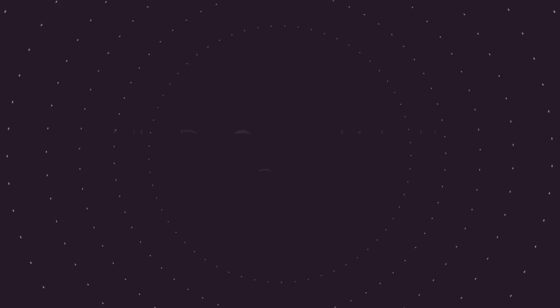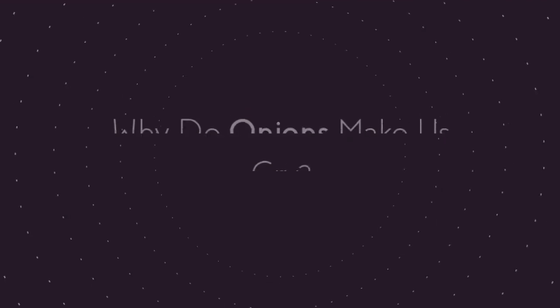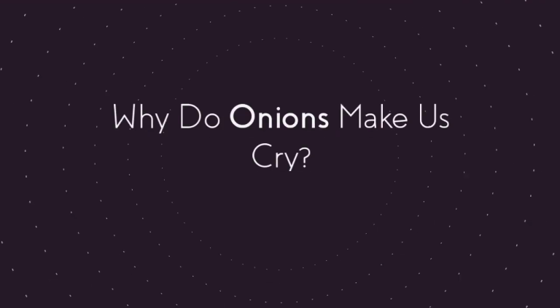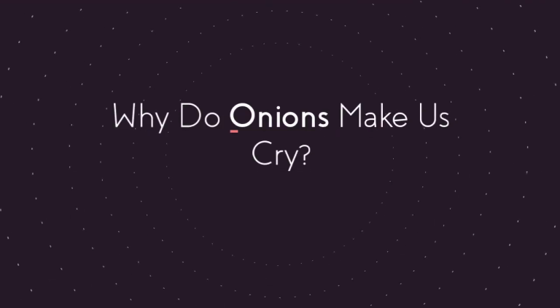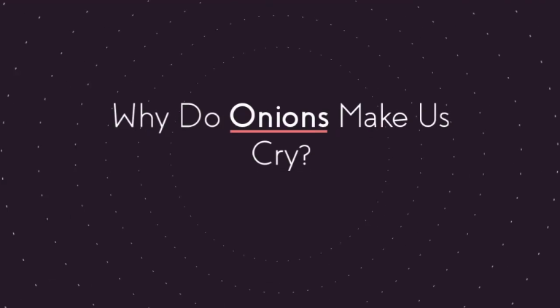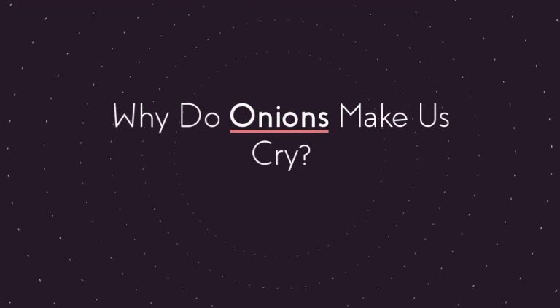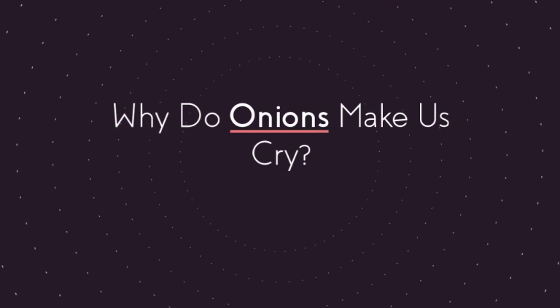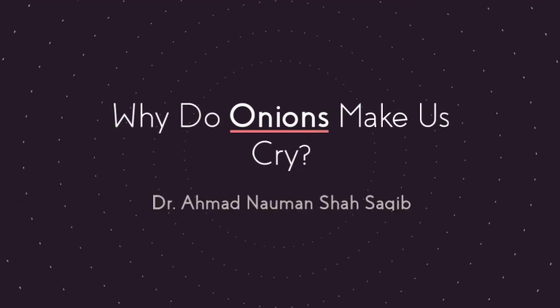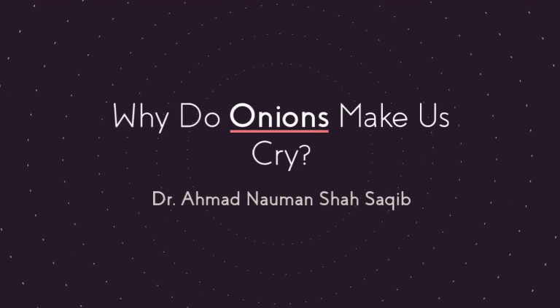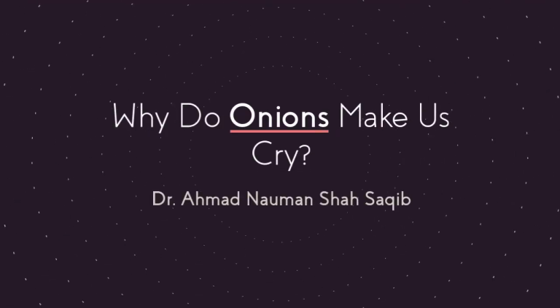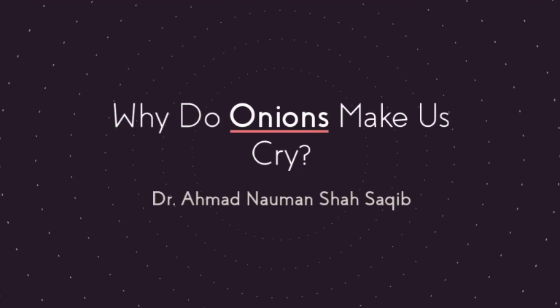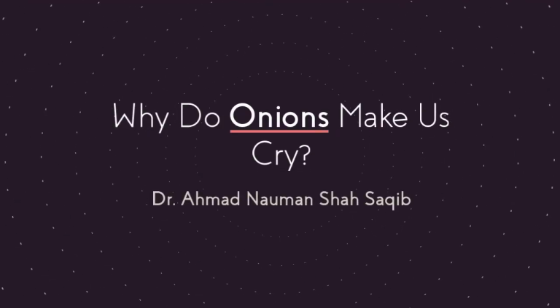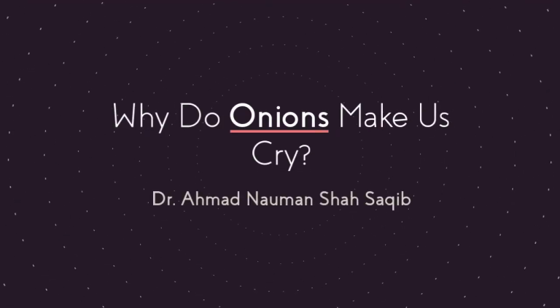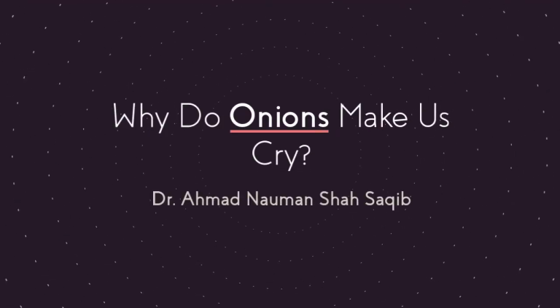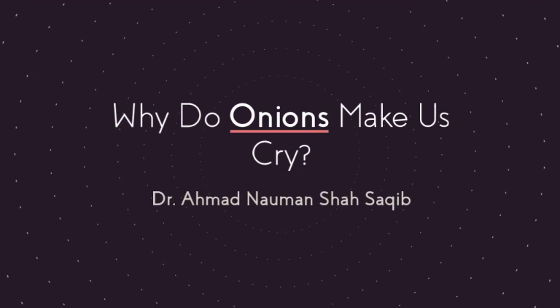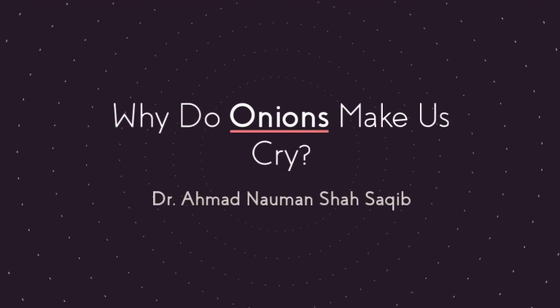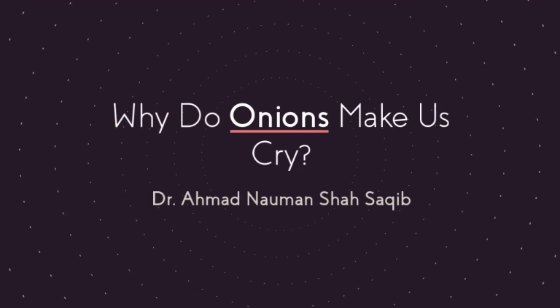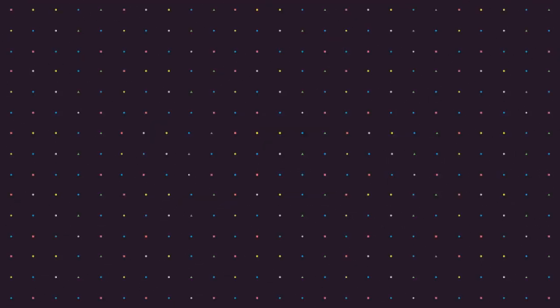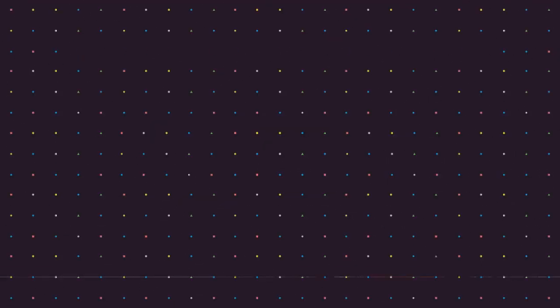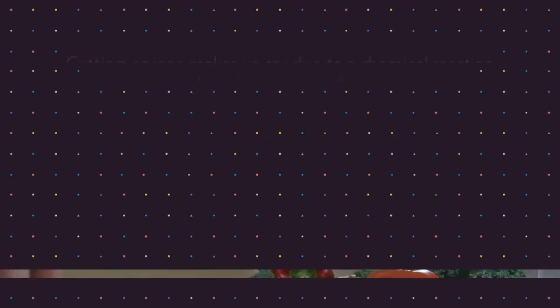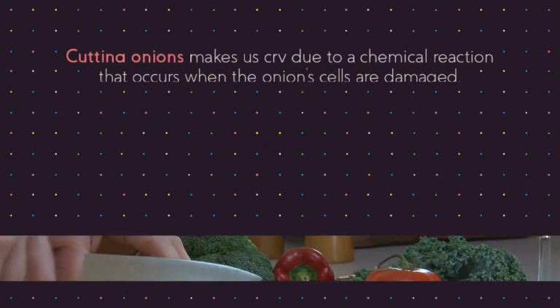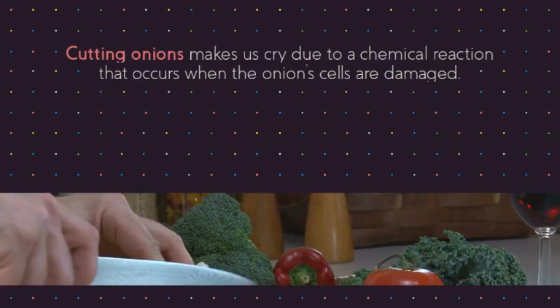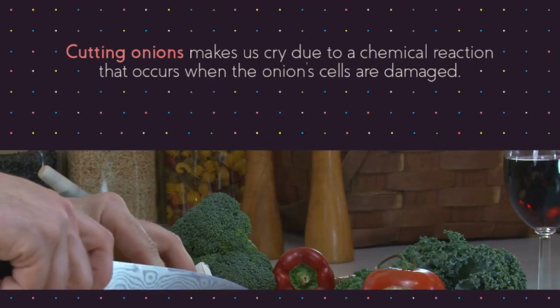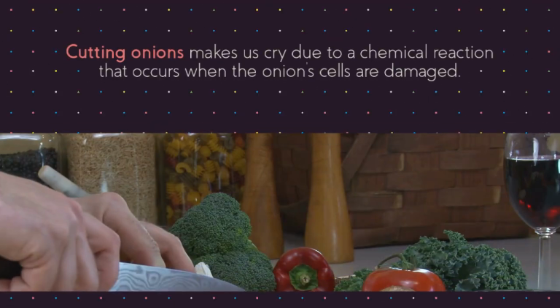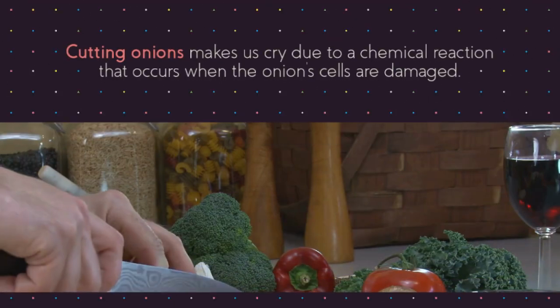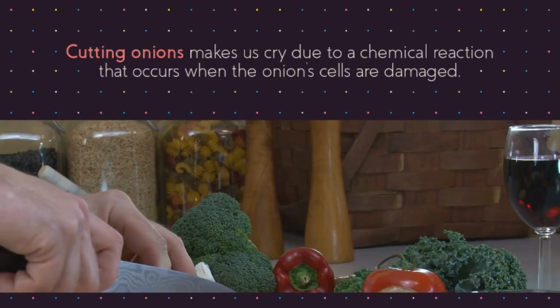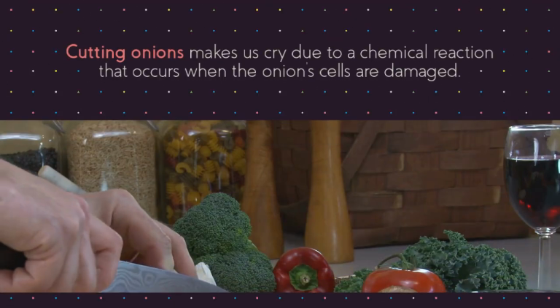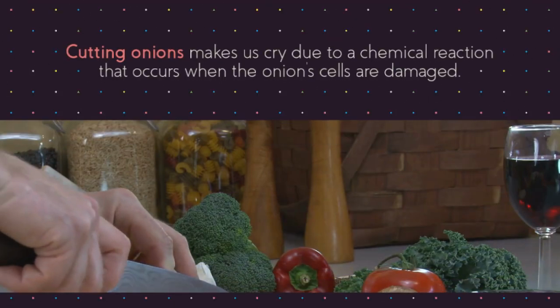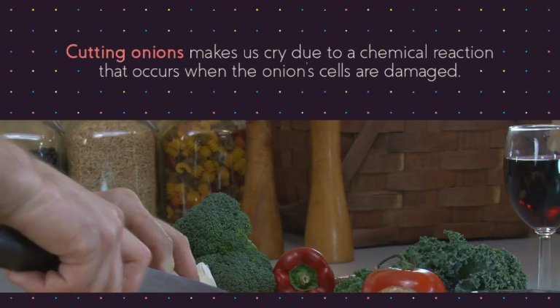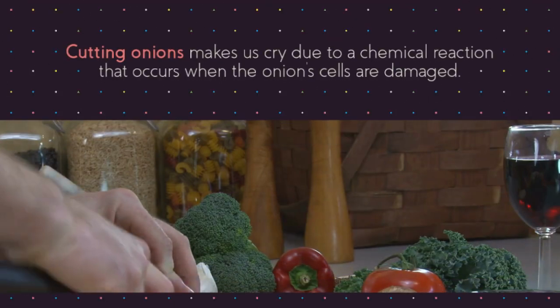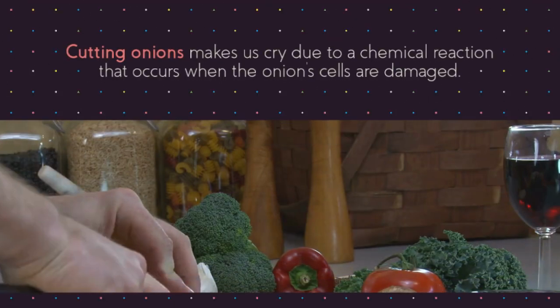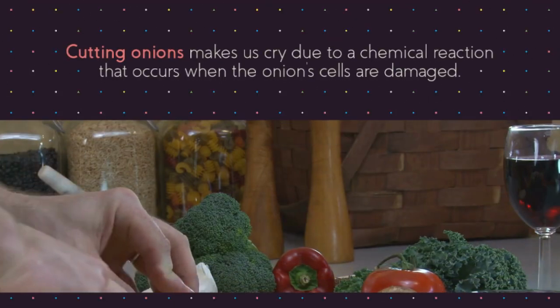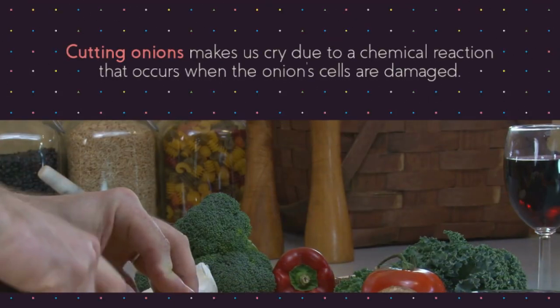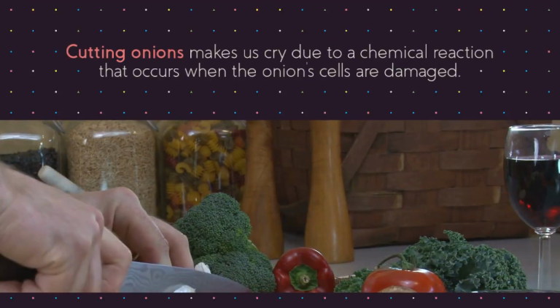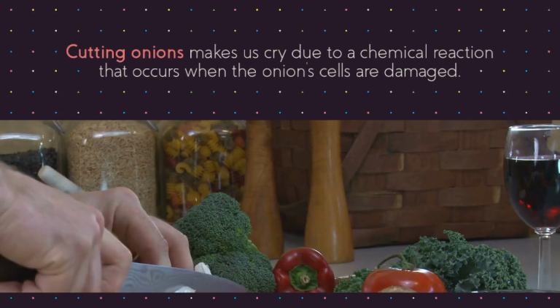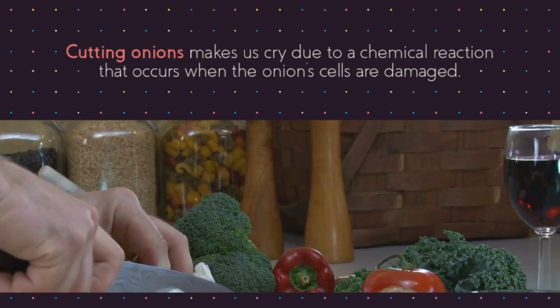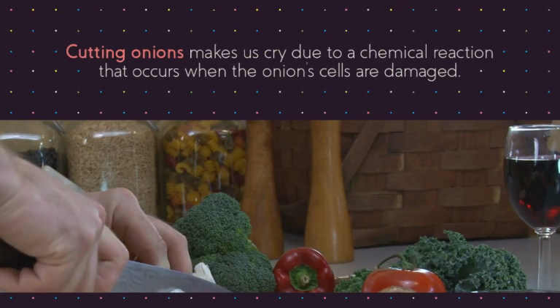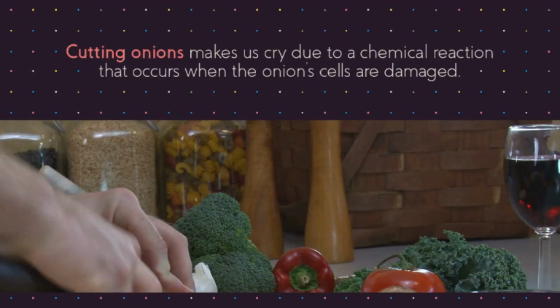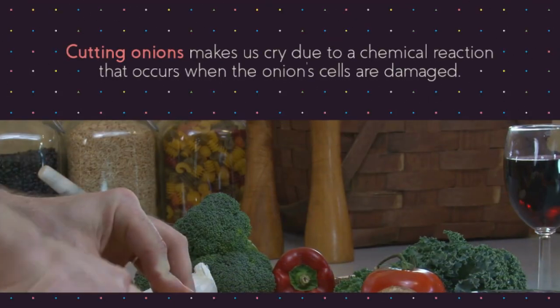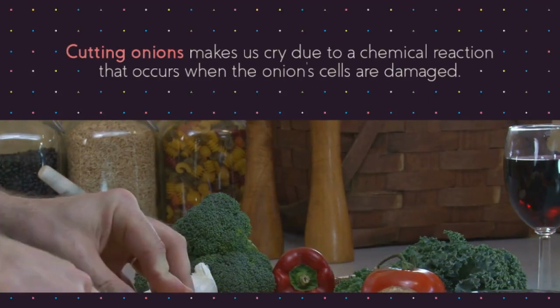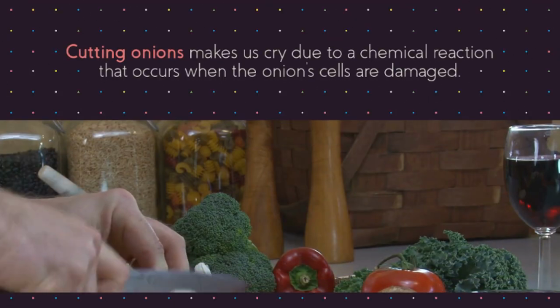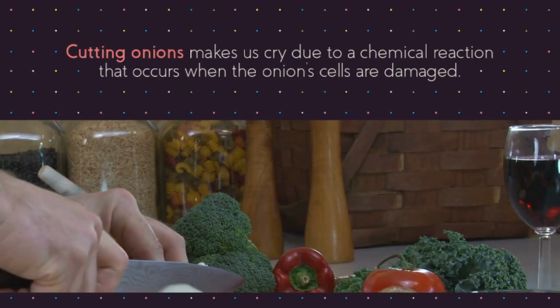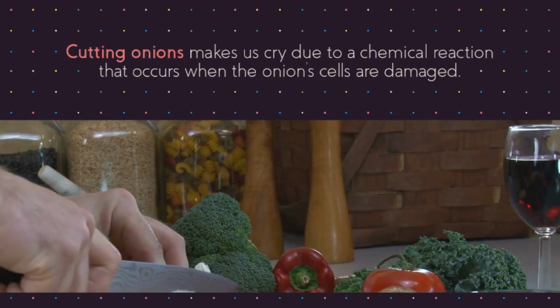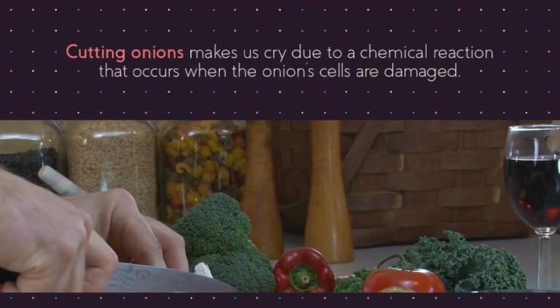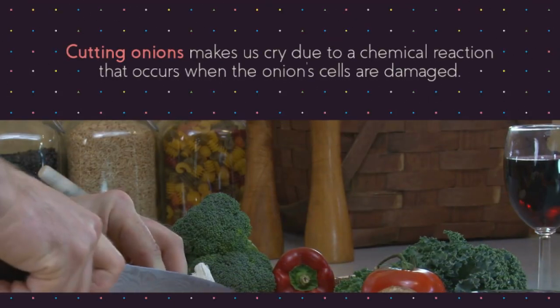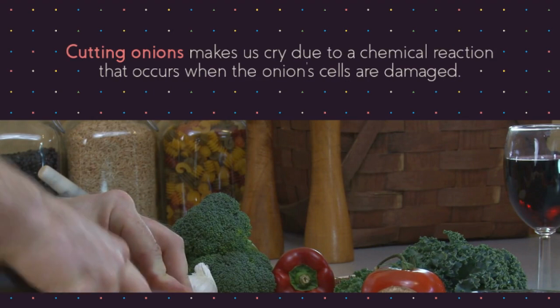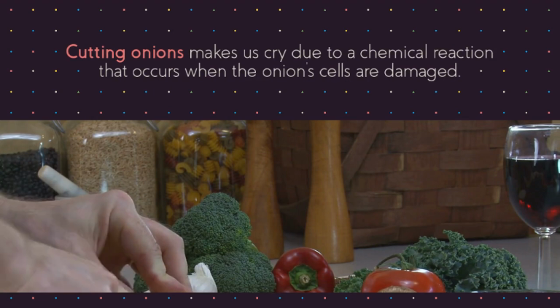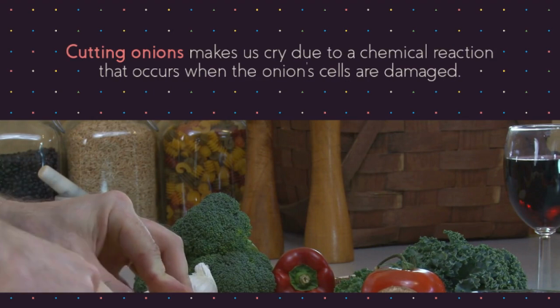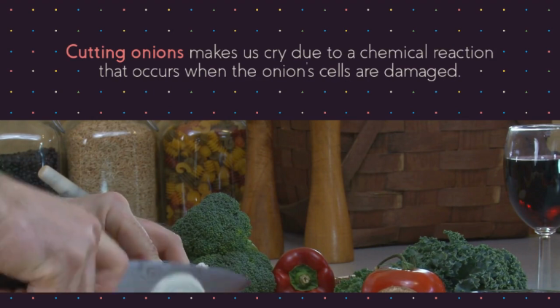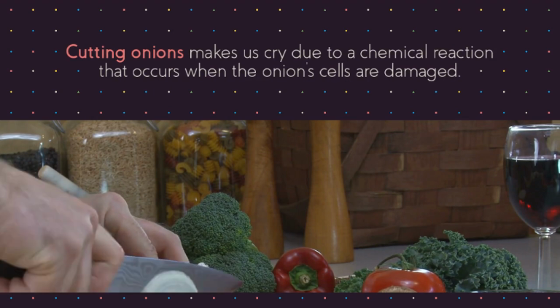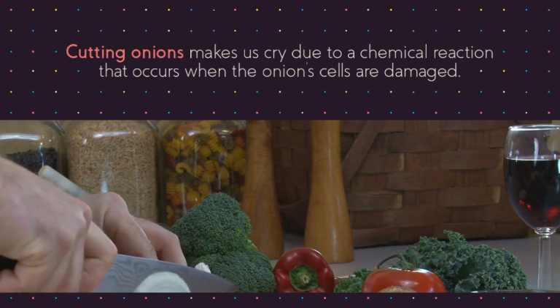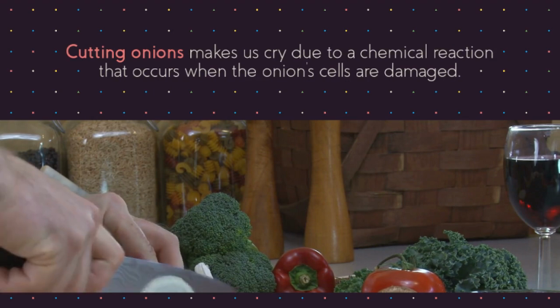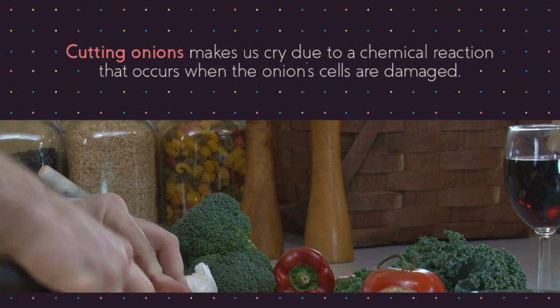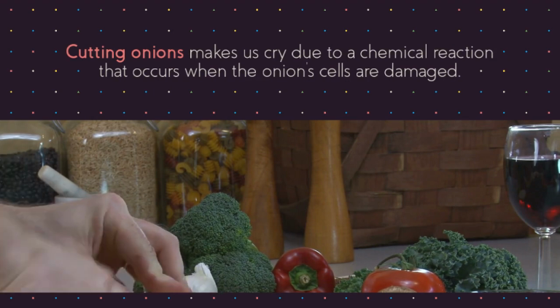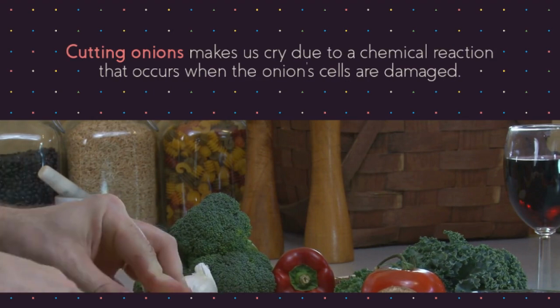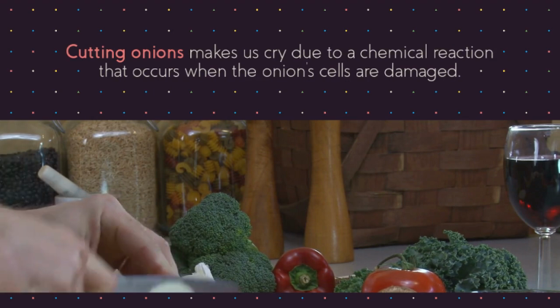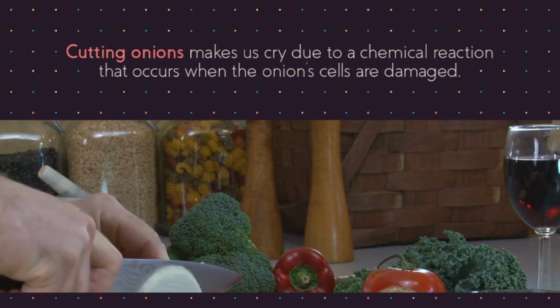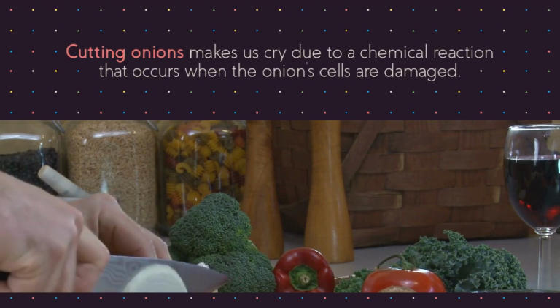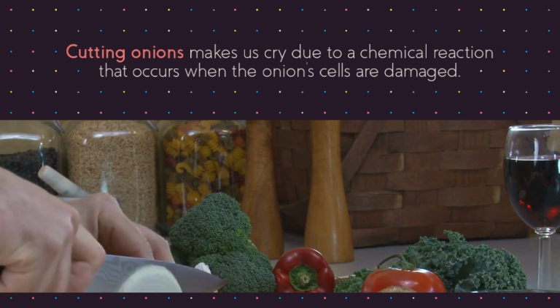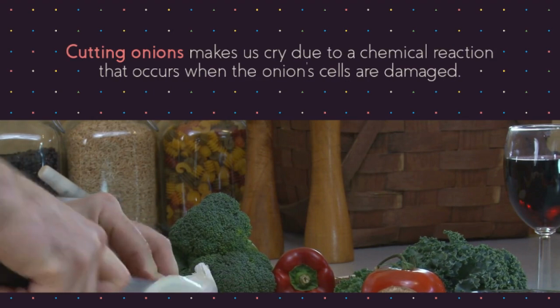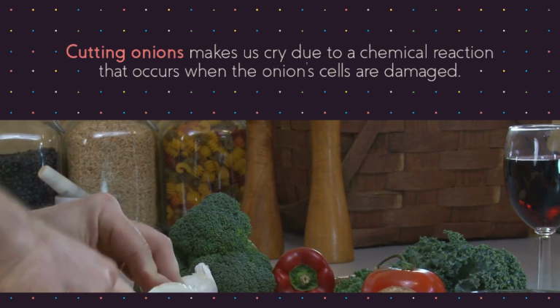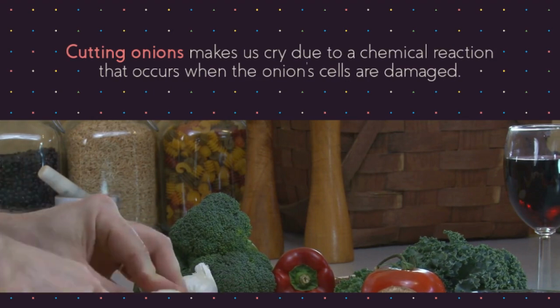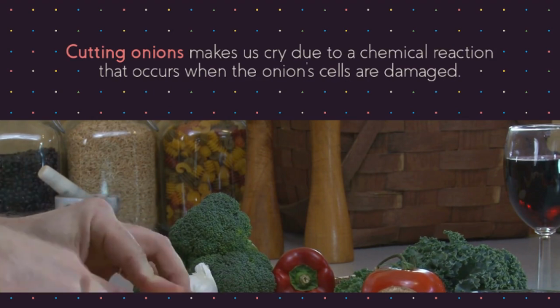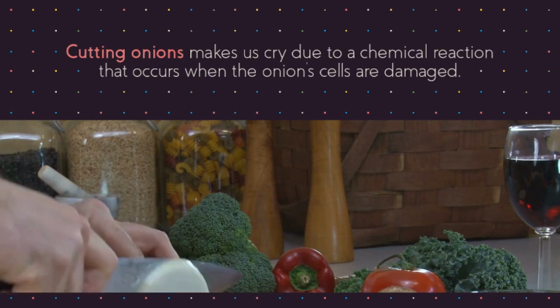Why do onions make us cry? Cutting onions makes us cry due to a chemical reaction that occurs when the onion cells are damaged.